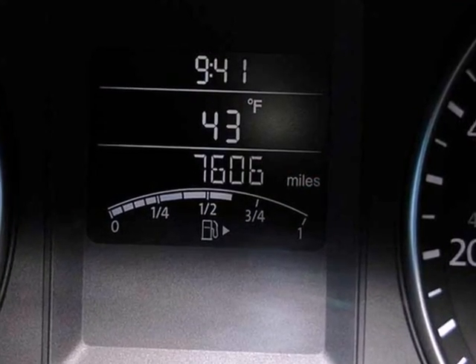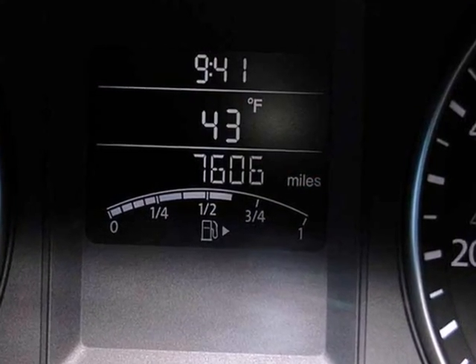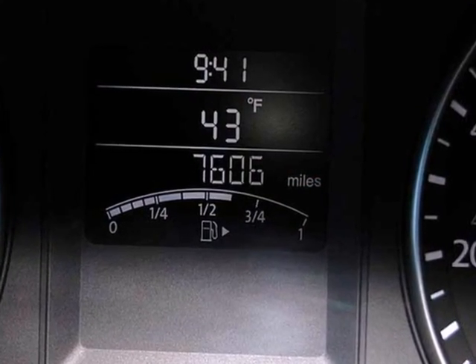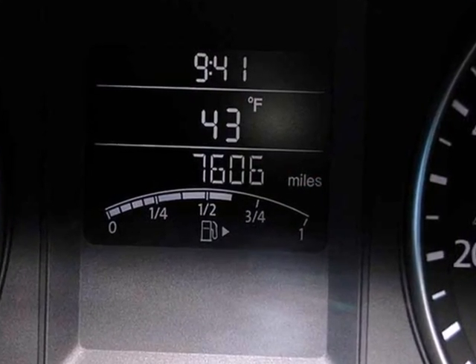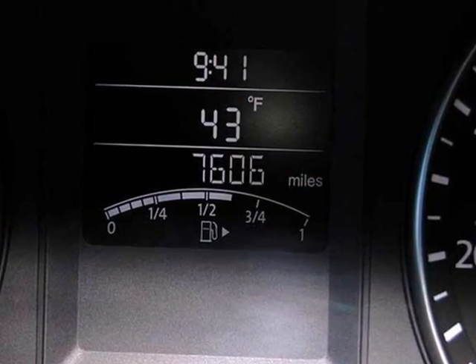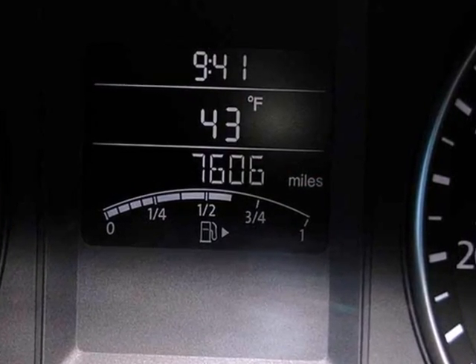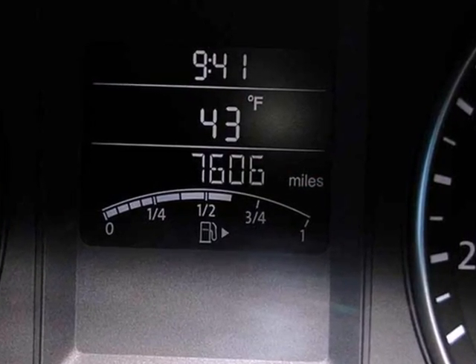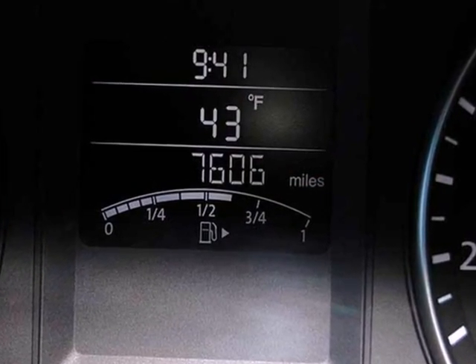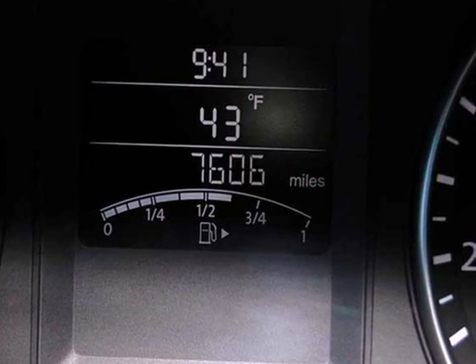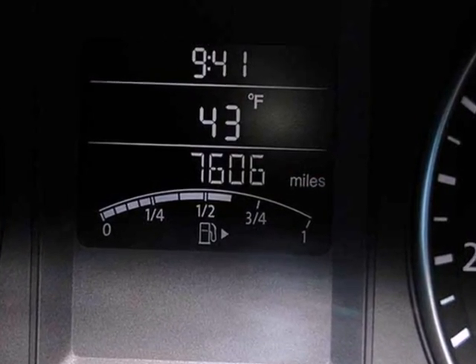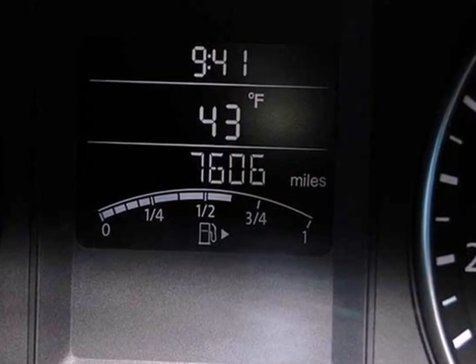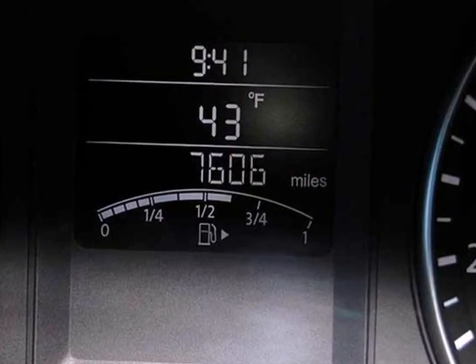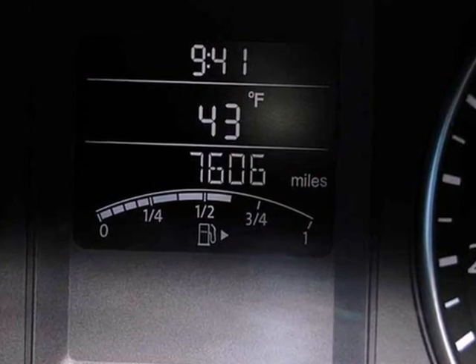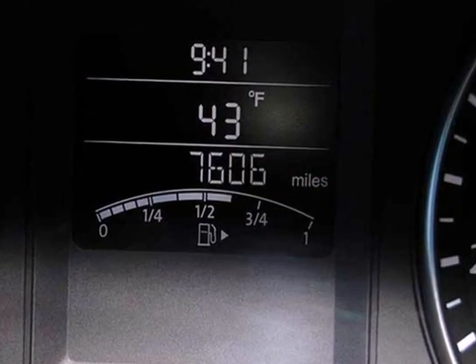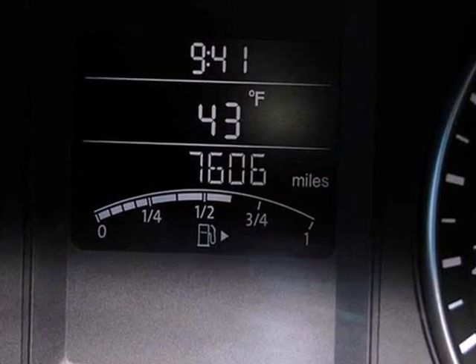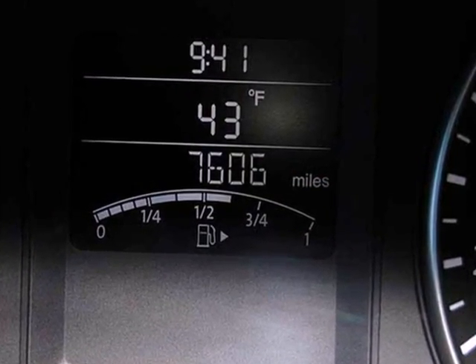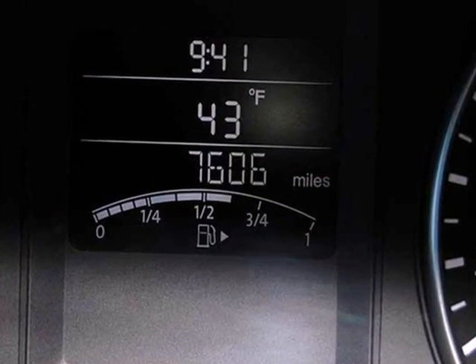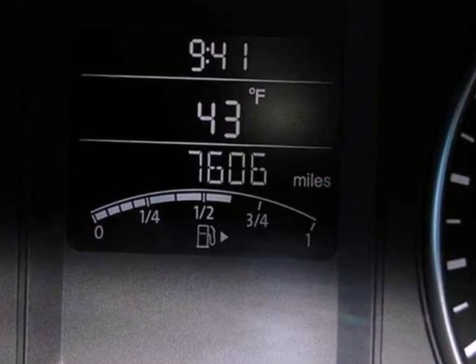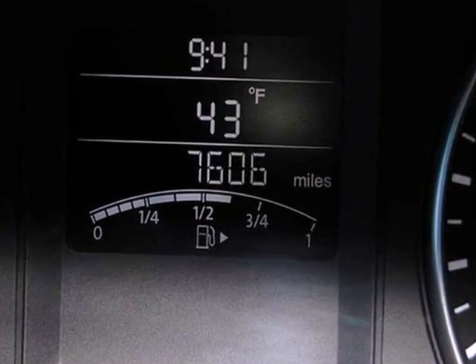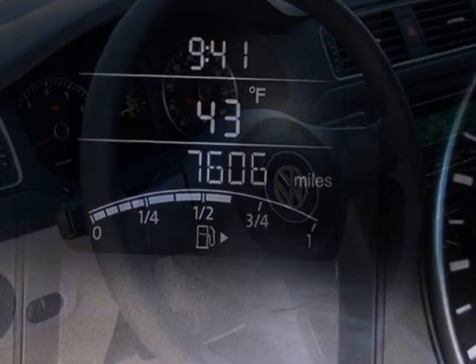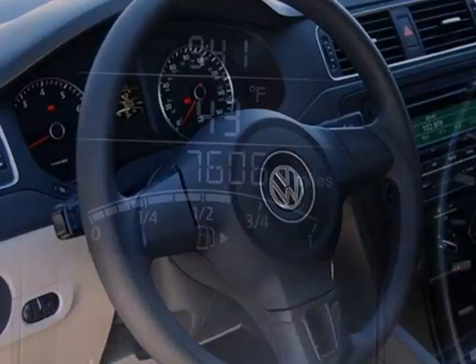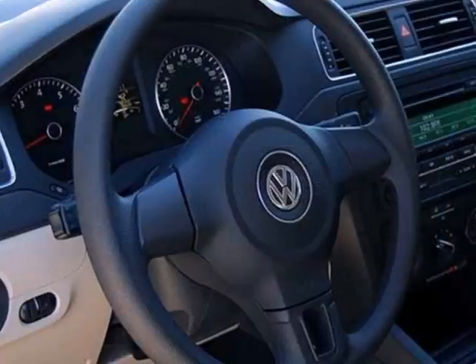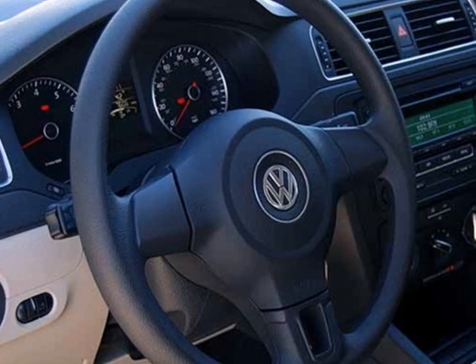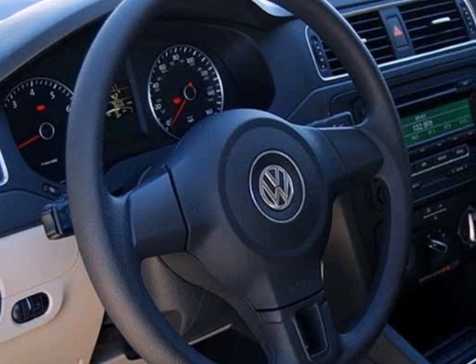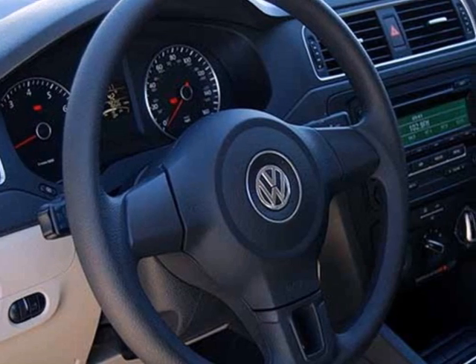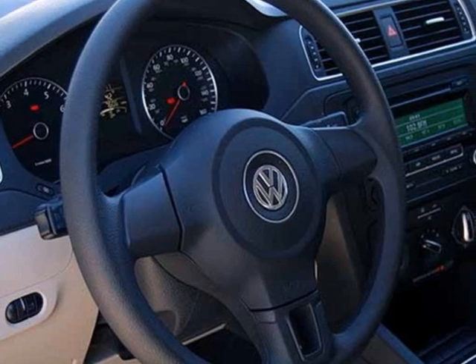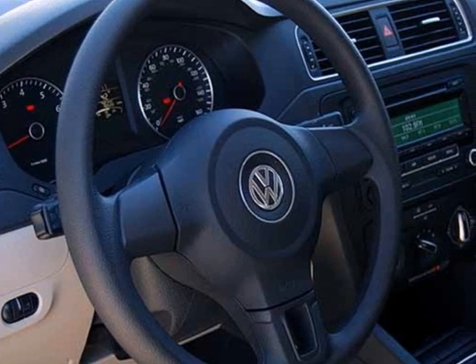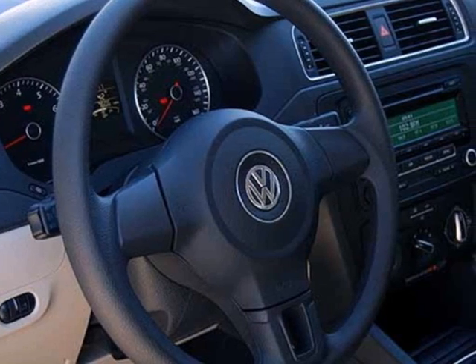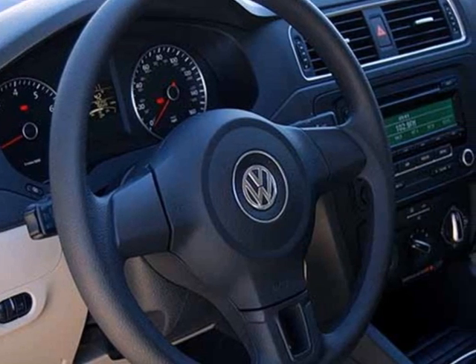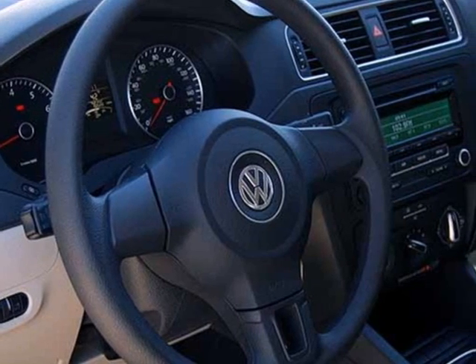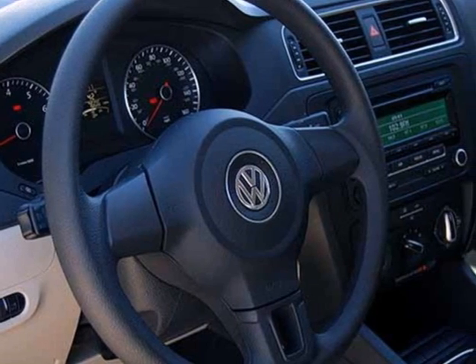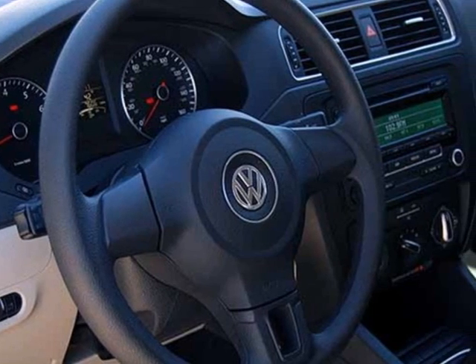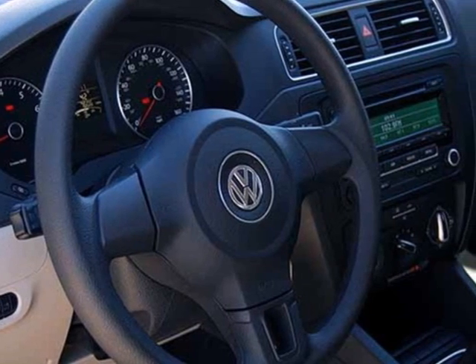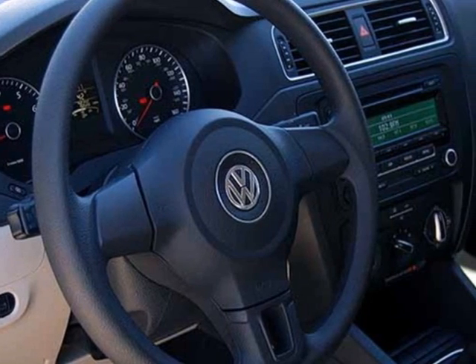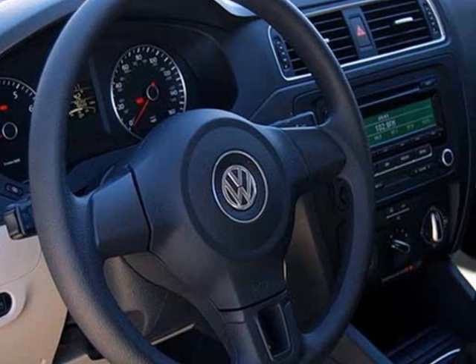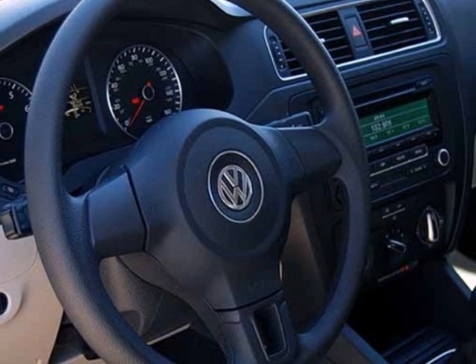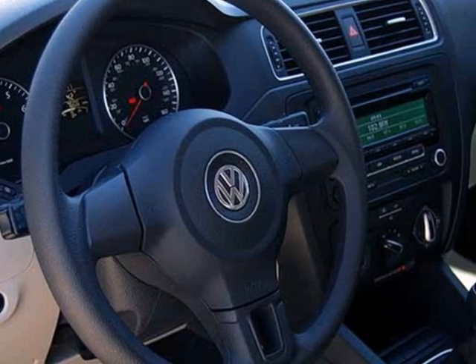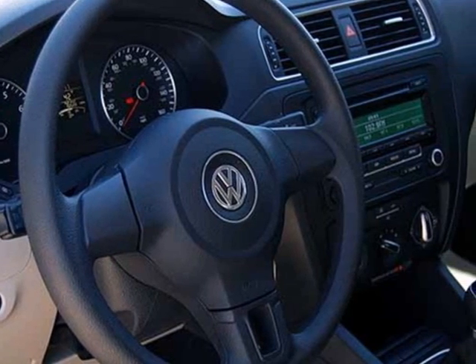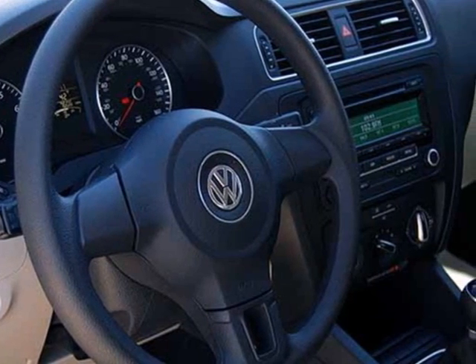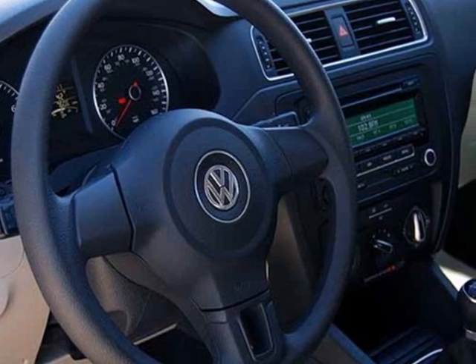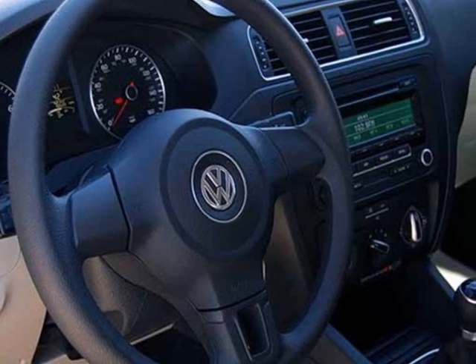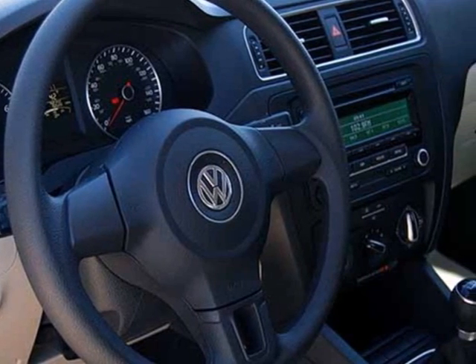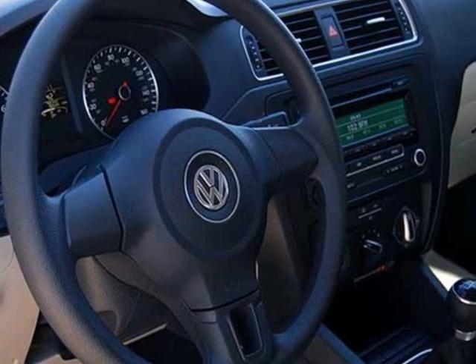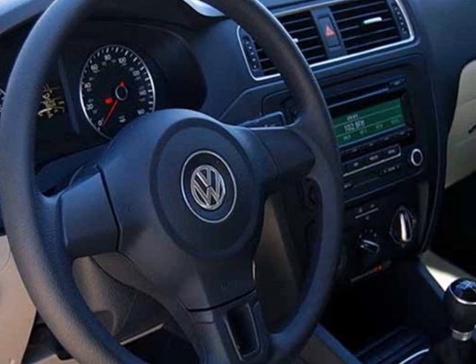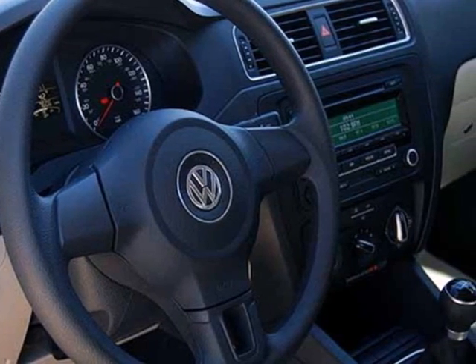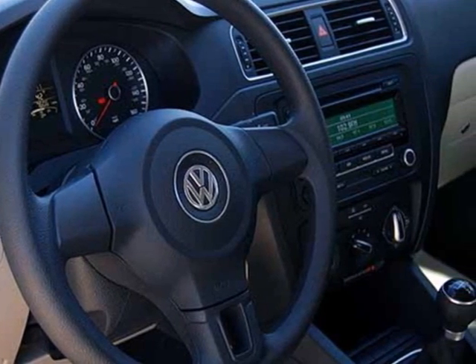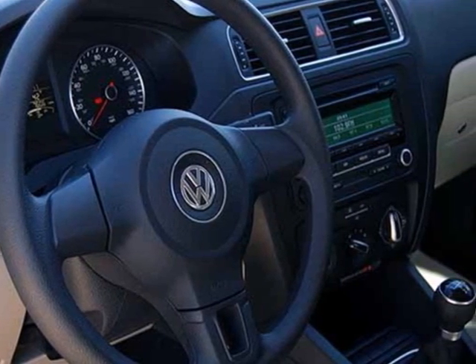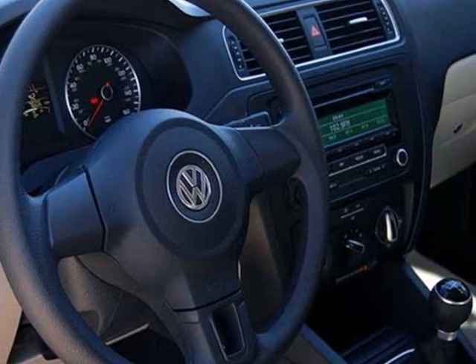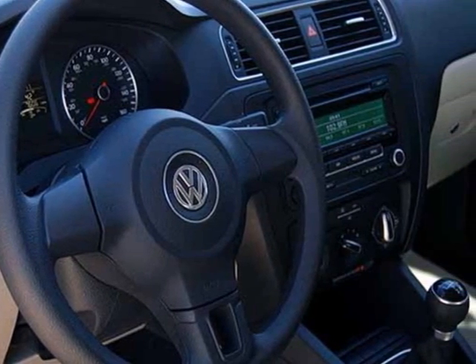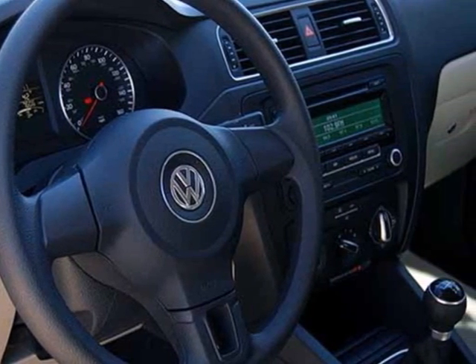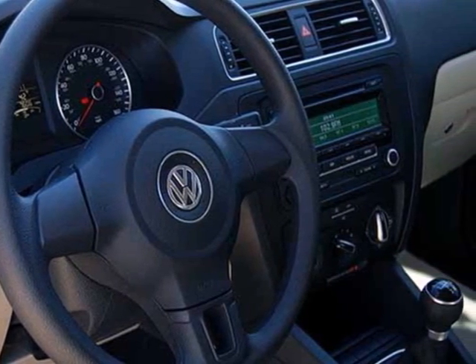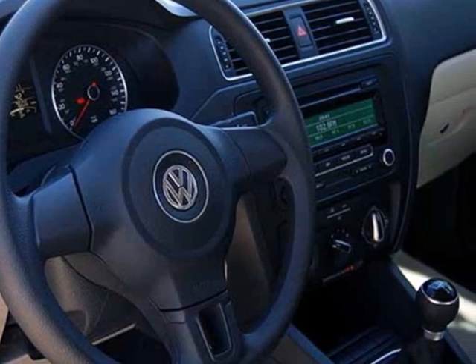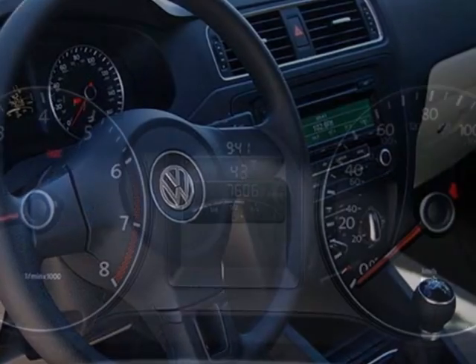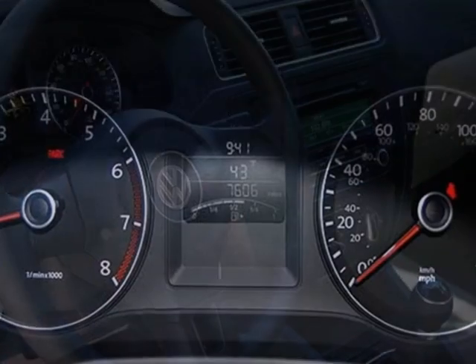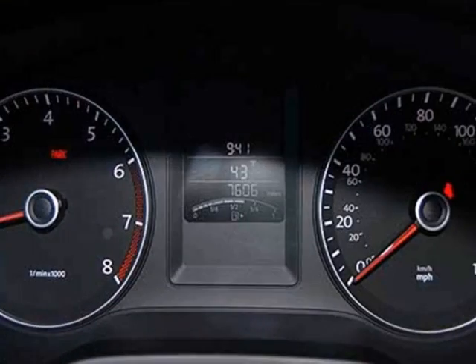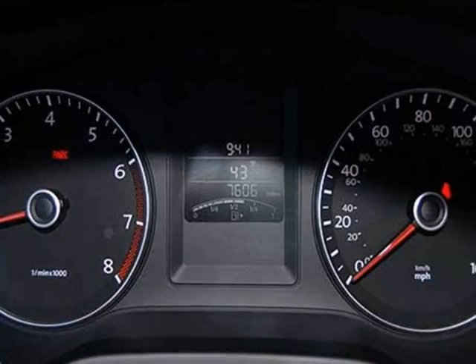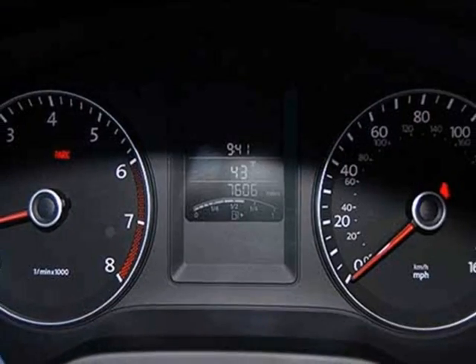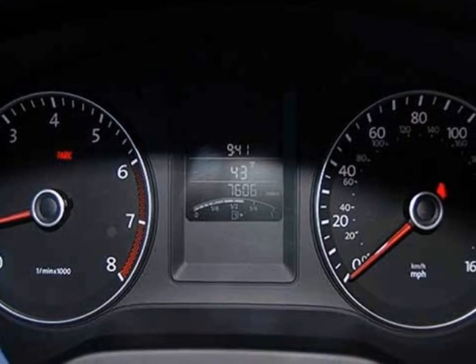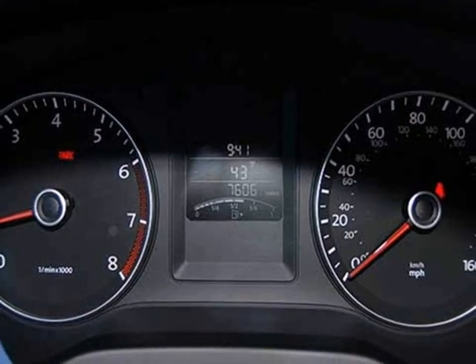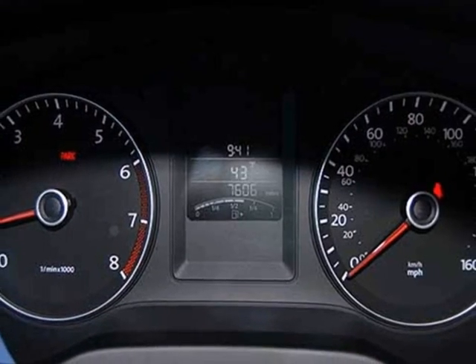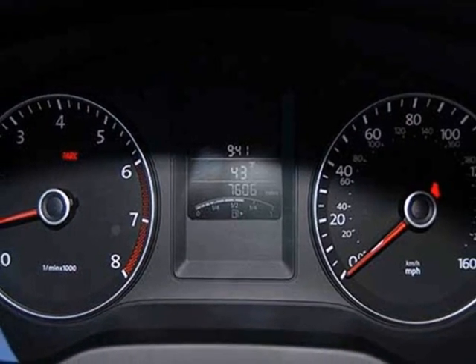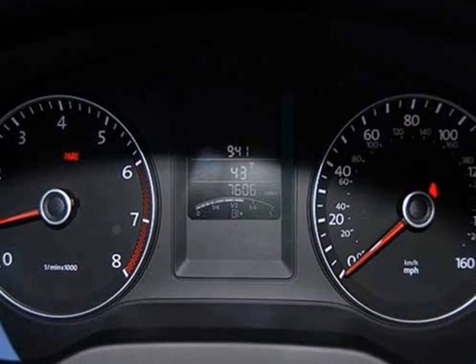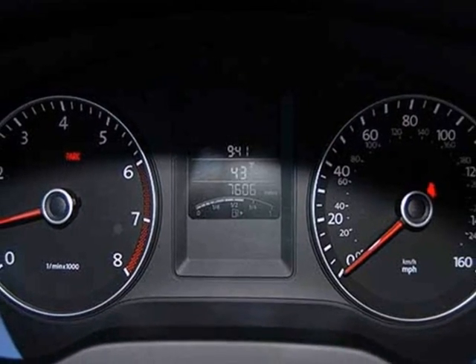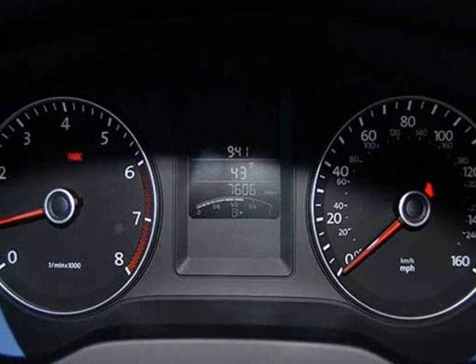And for your convenience, the power windows and locks, low tire pressure warning, and variably intermittent wipers keep everything in check.